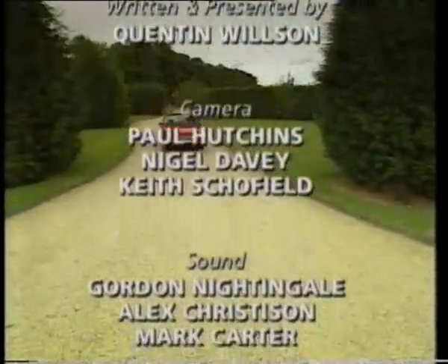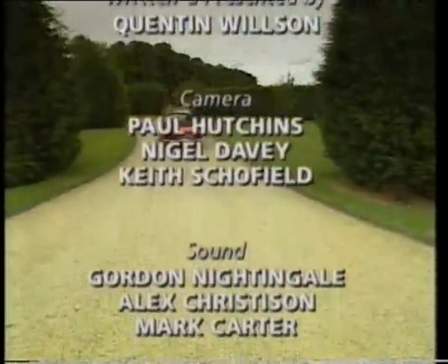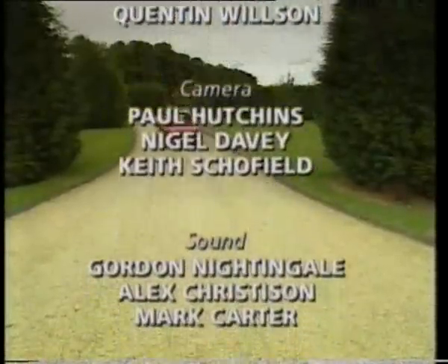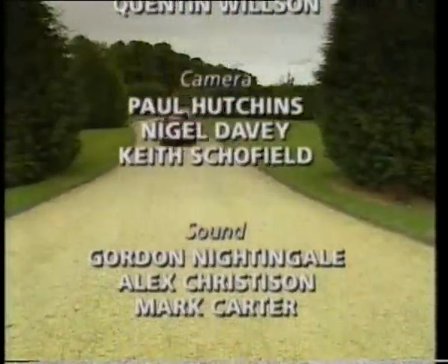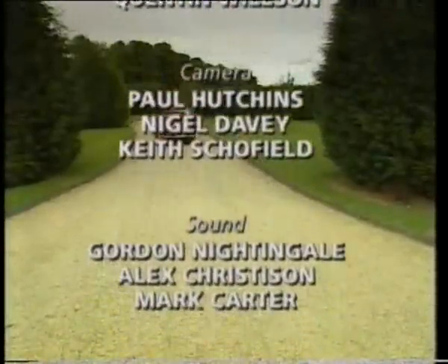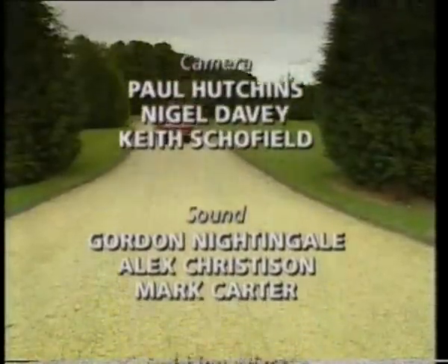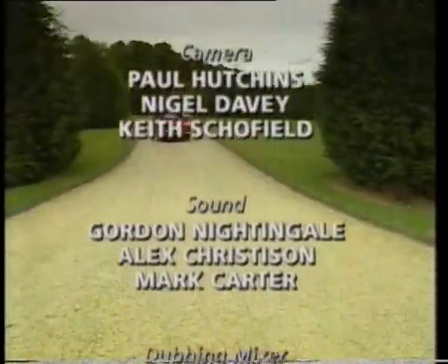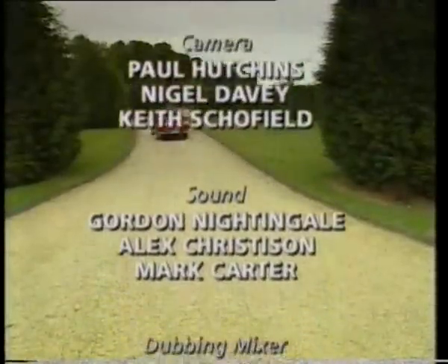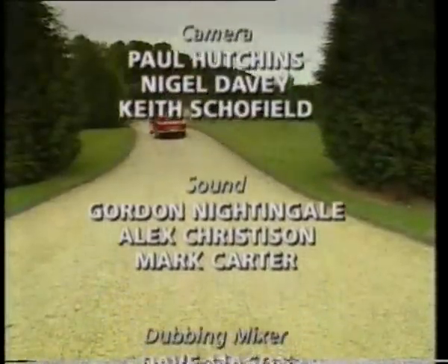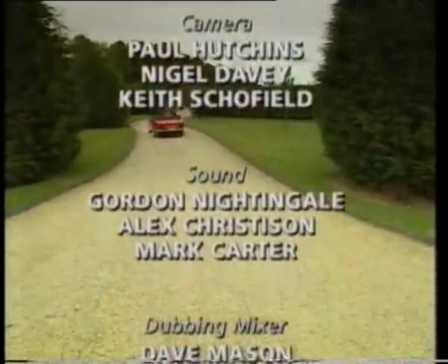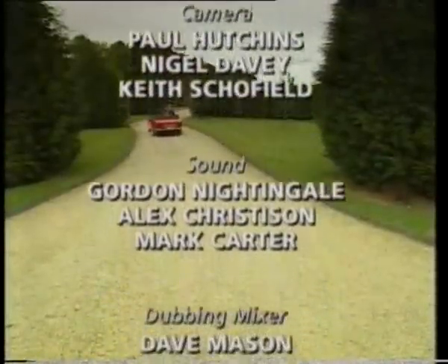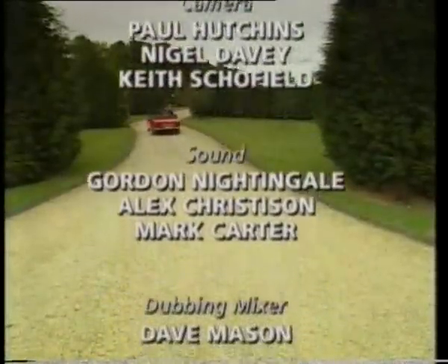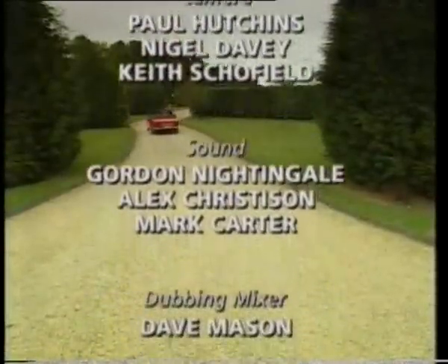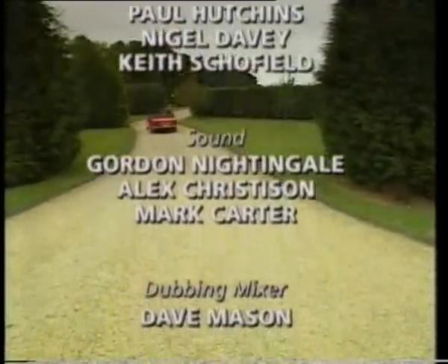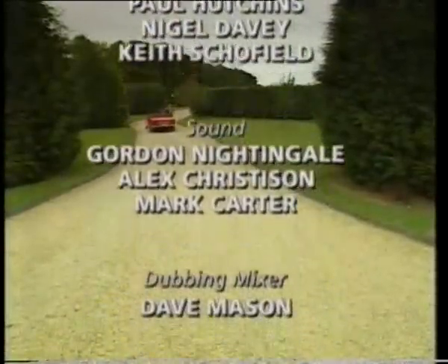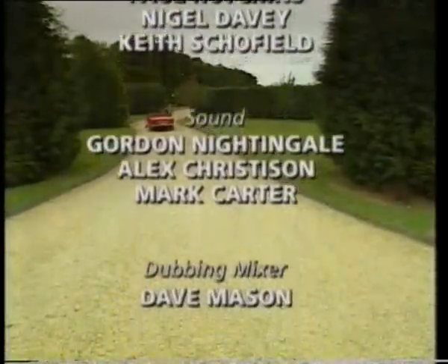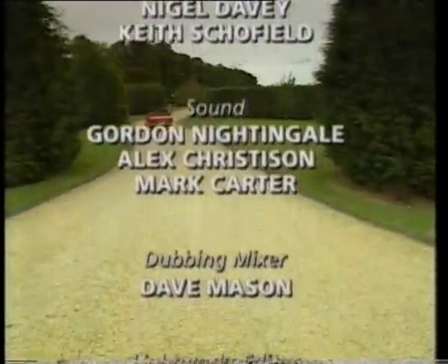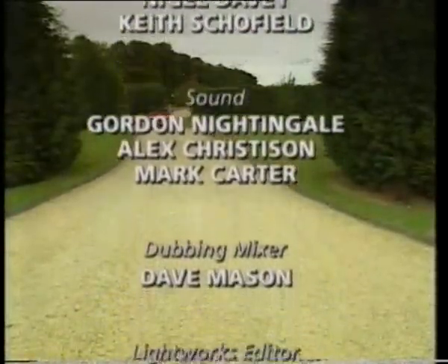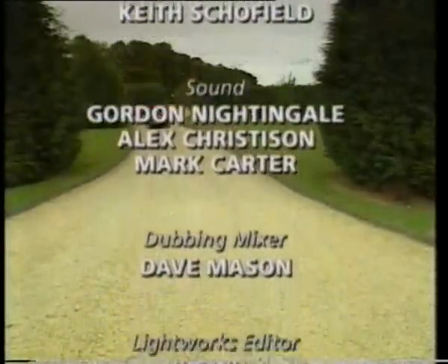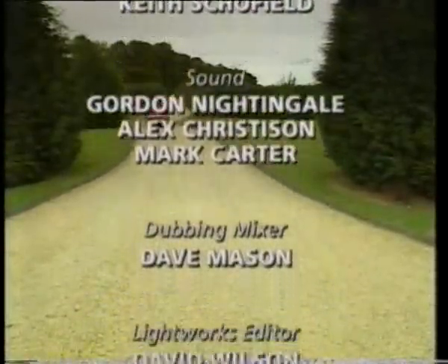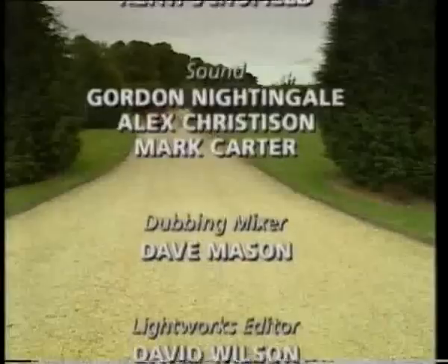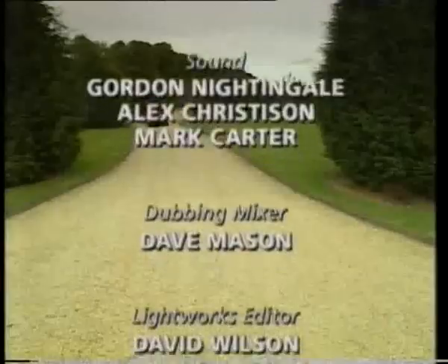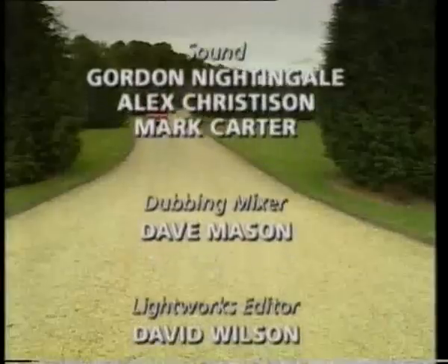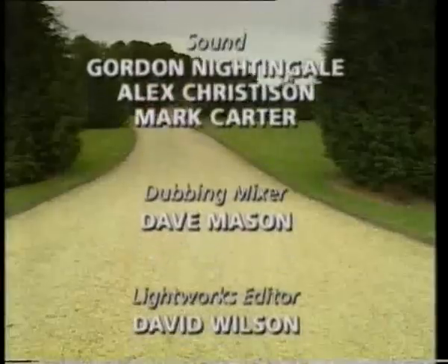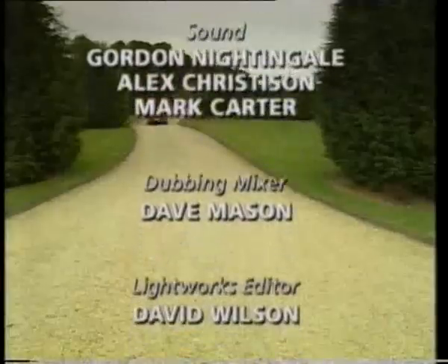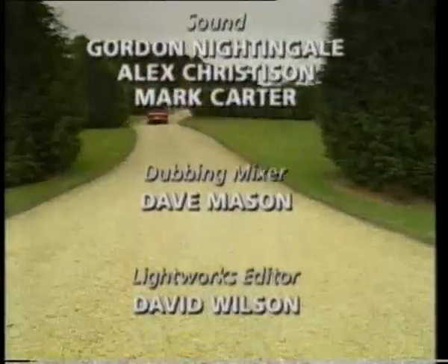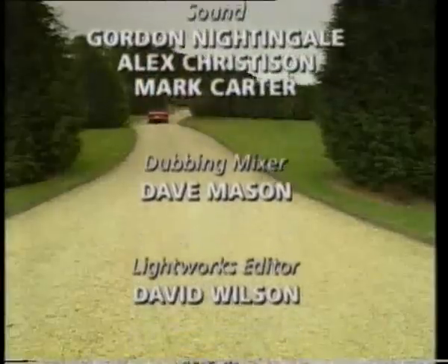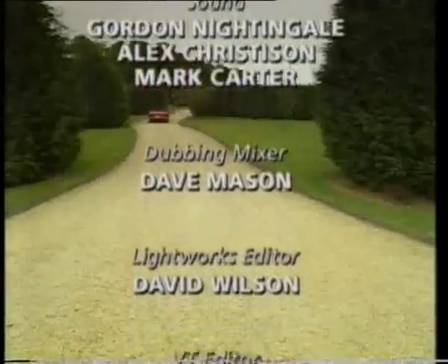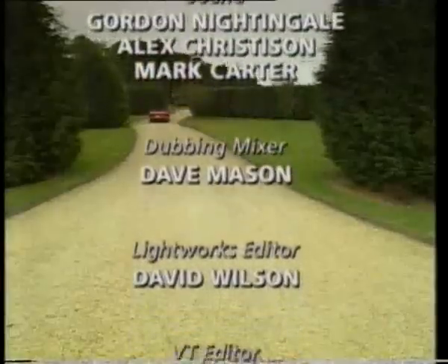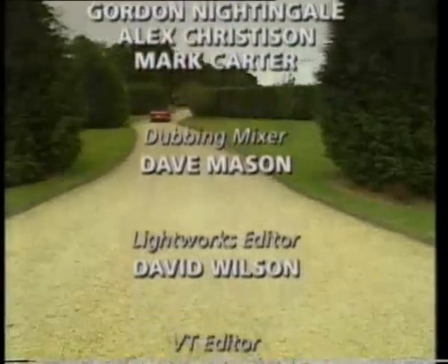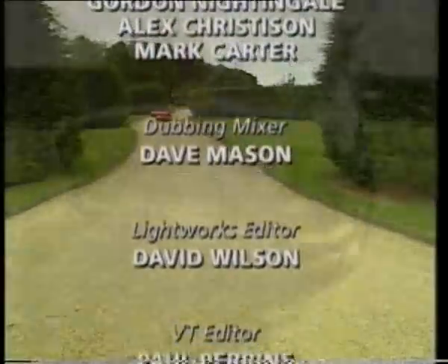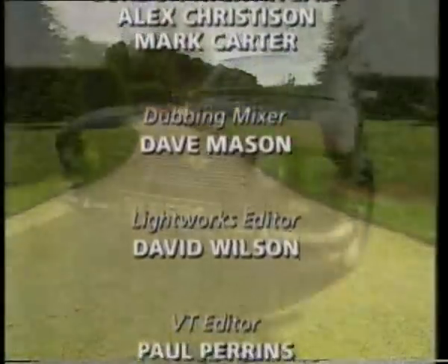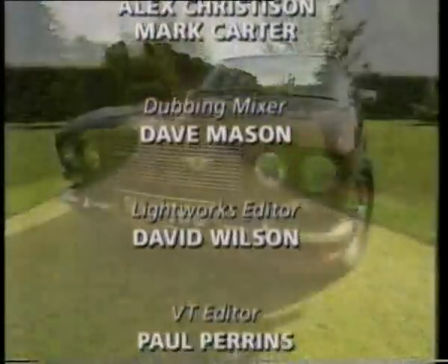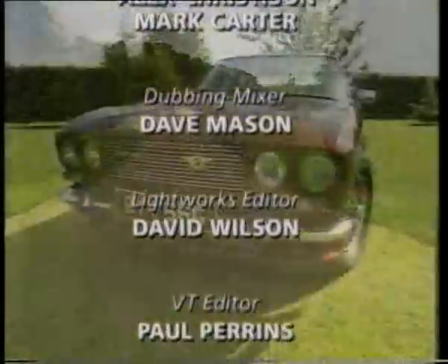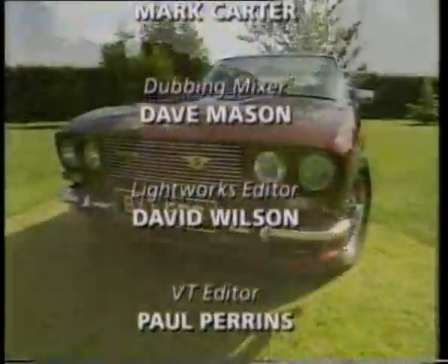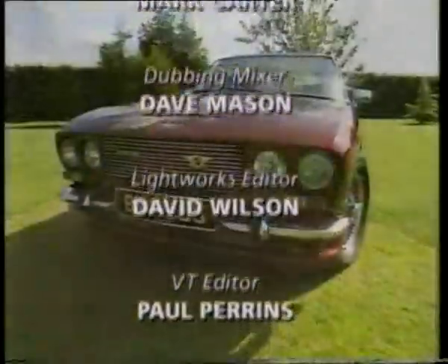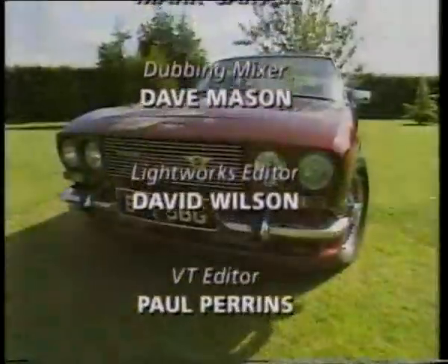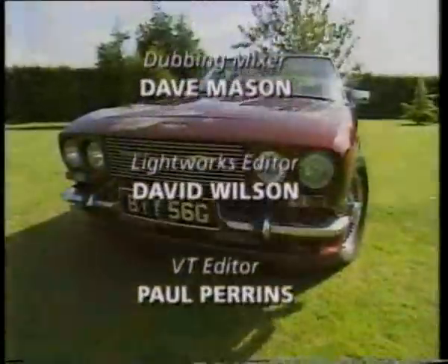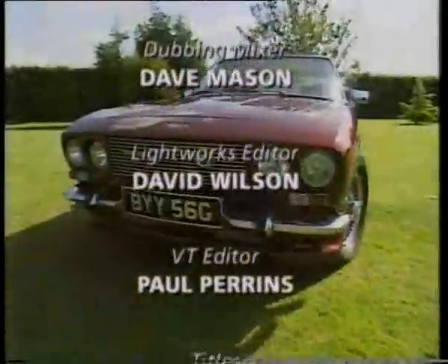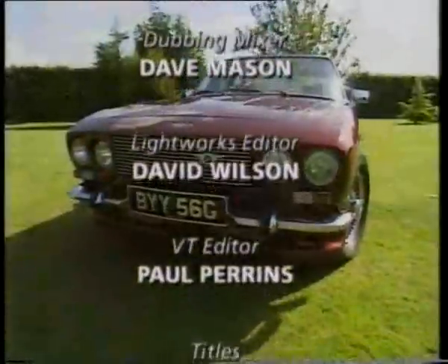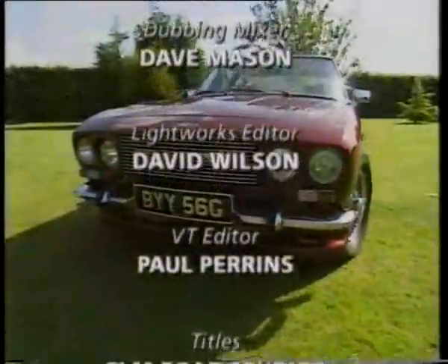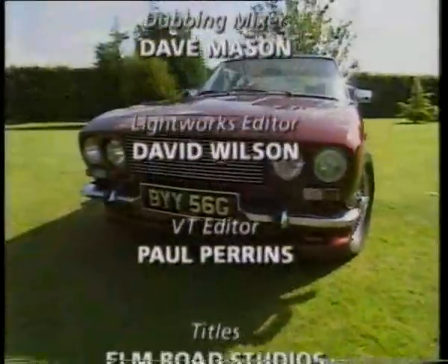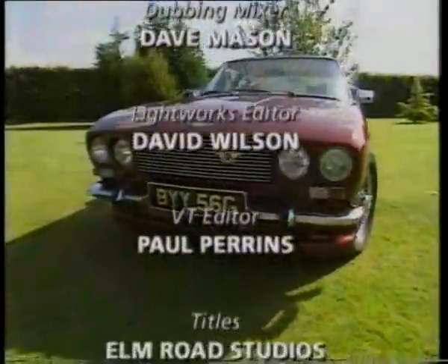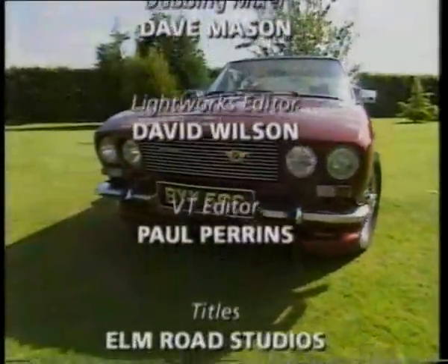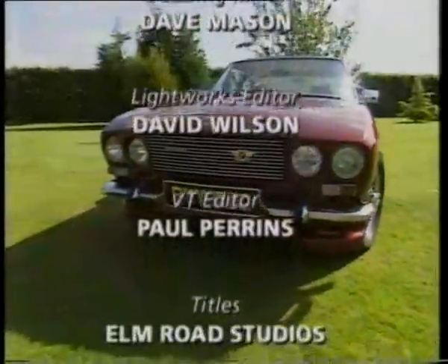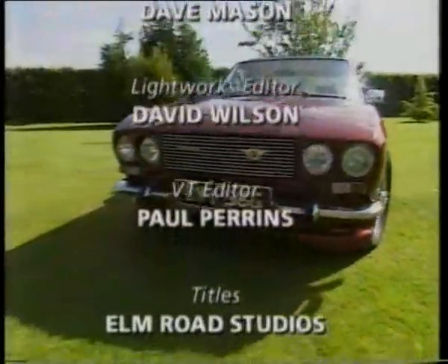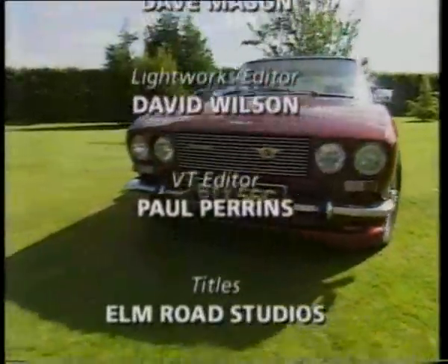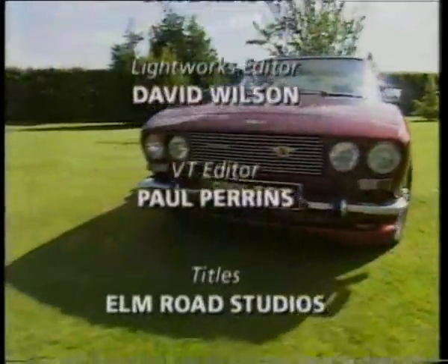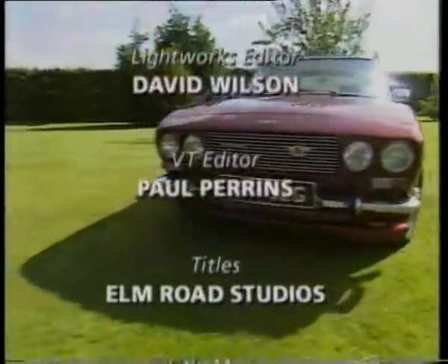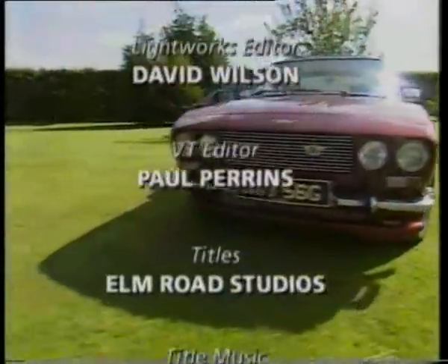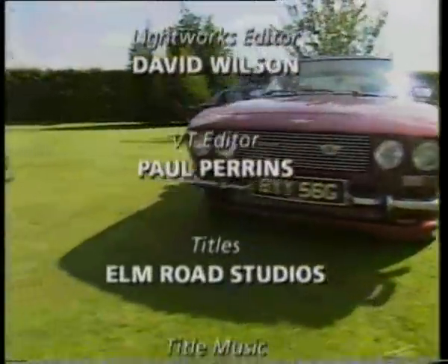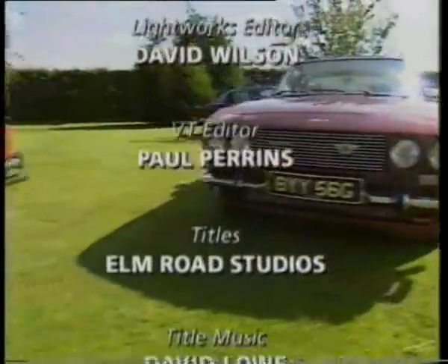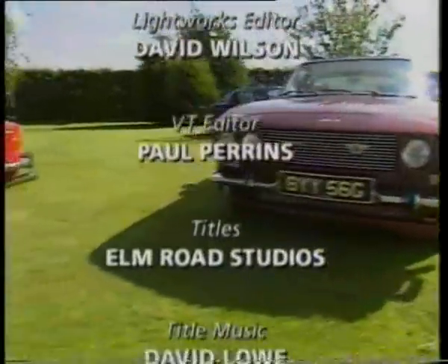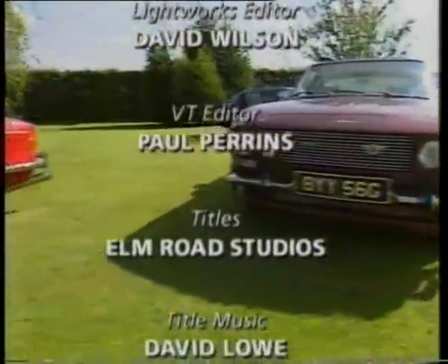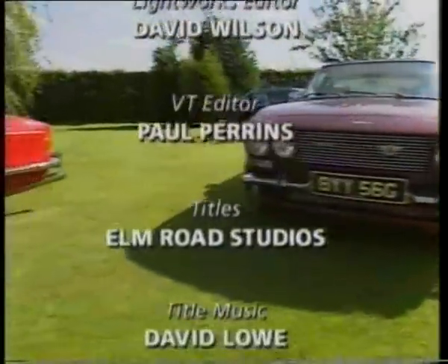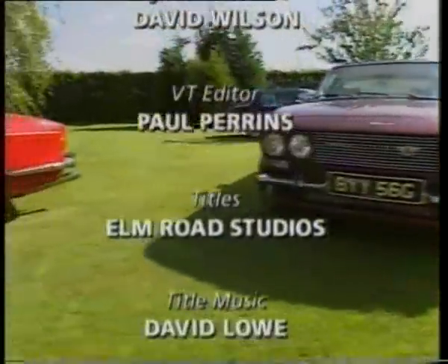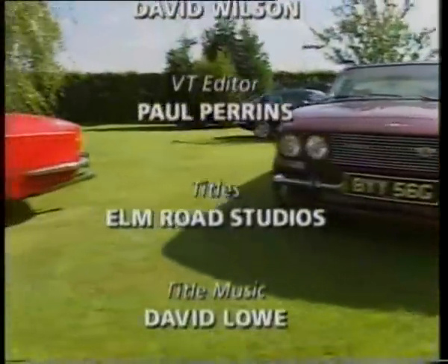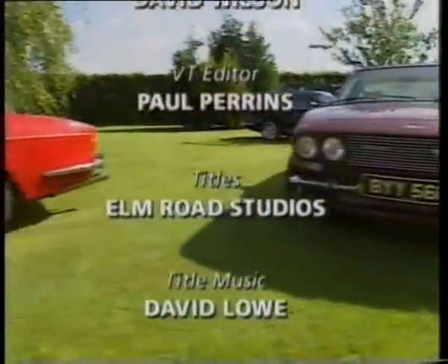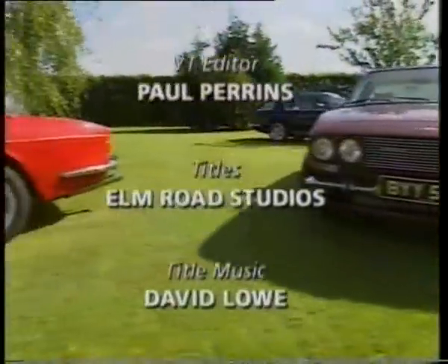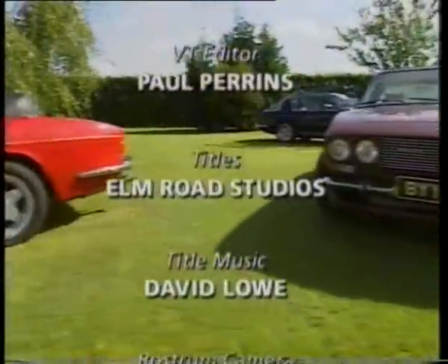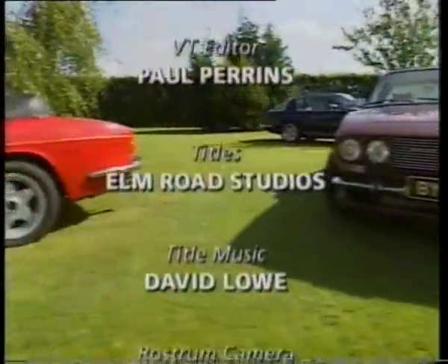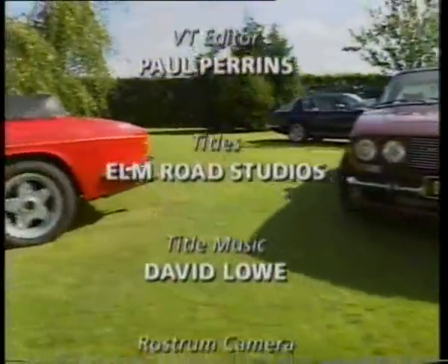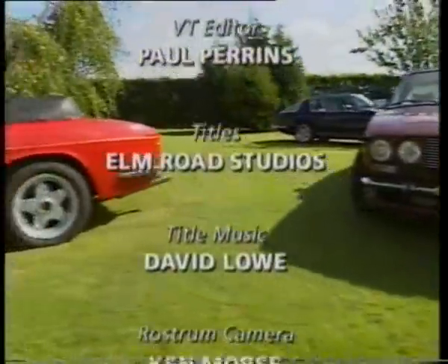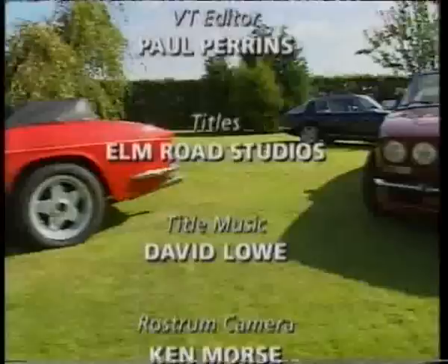Next week: the not-so-flash Austin Allegro. And Top Gear: The Big Feature is back again this Thursday, 8:30, on BBC Two.